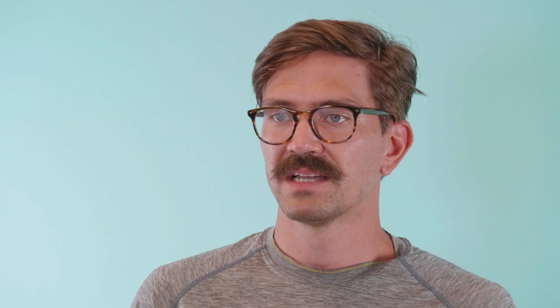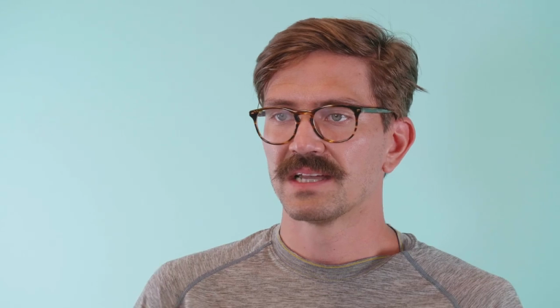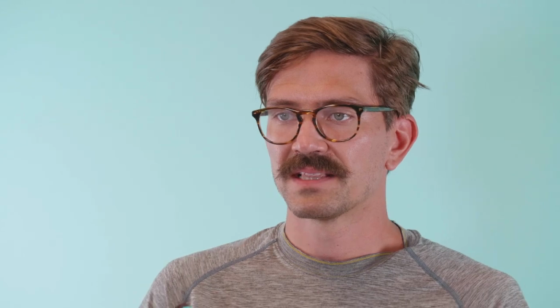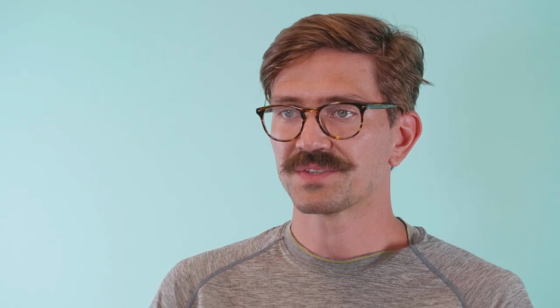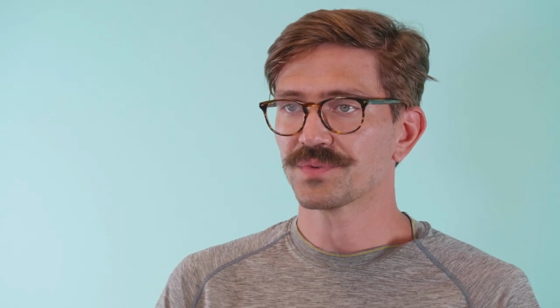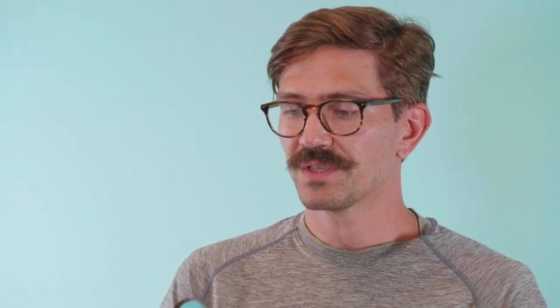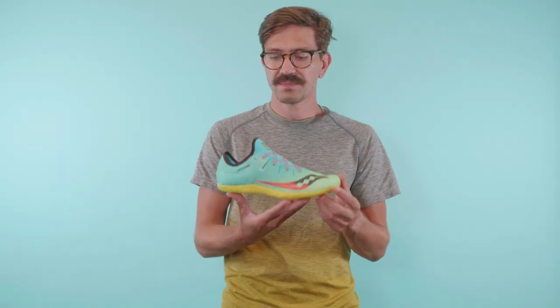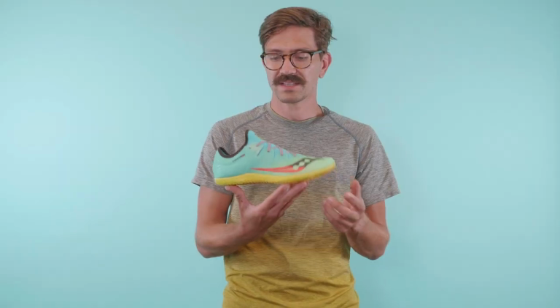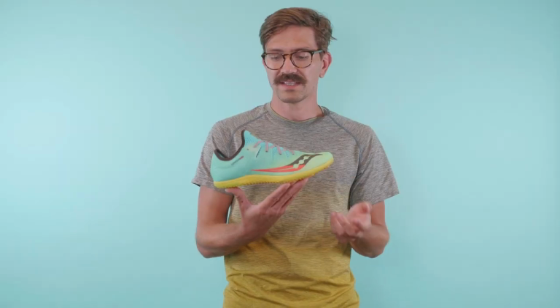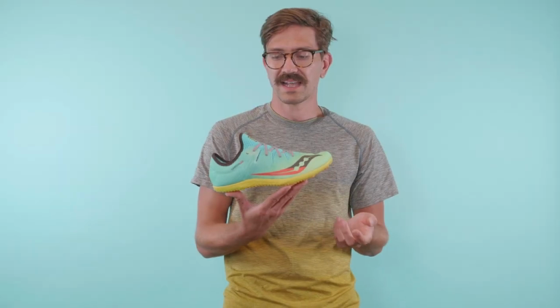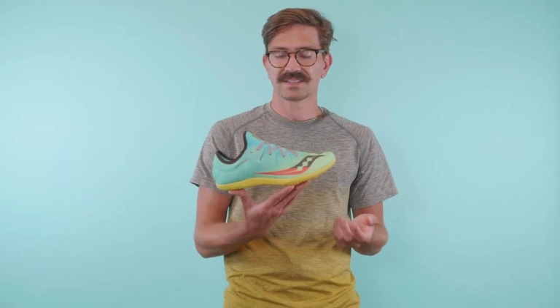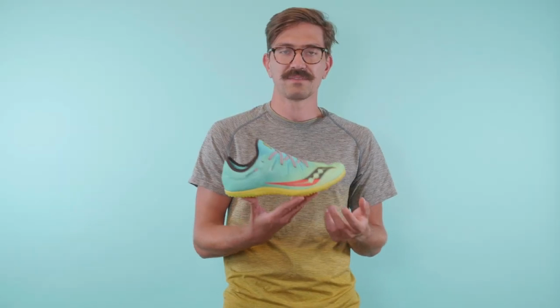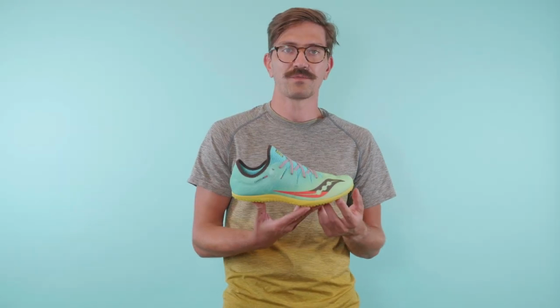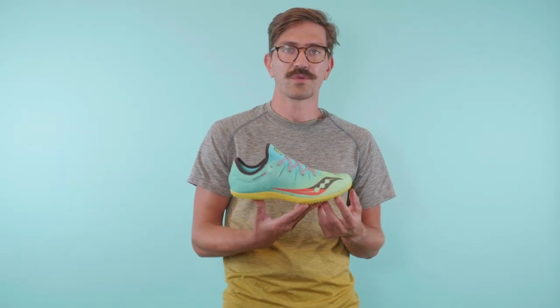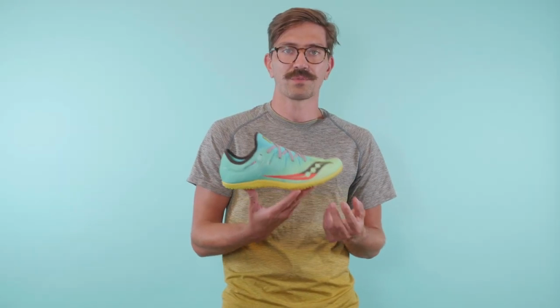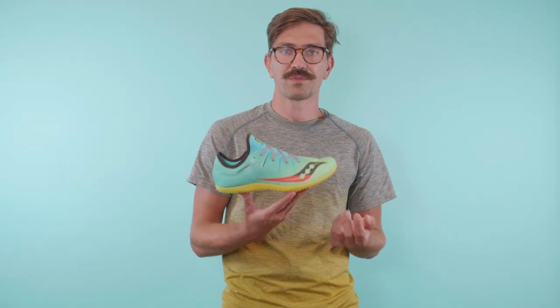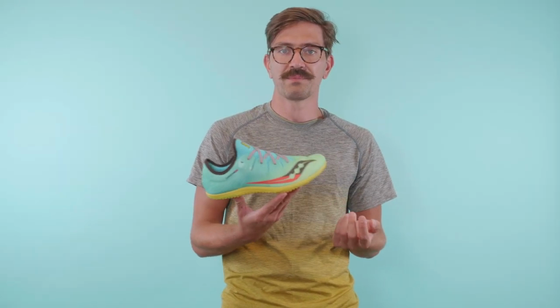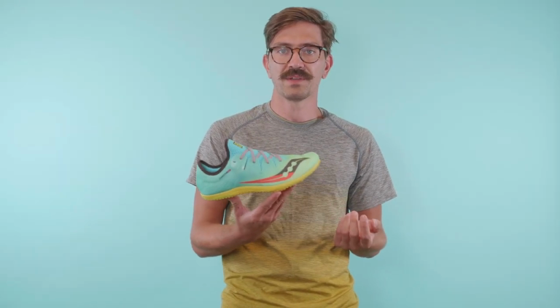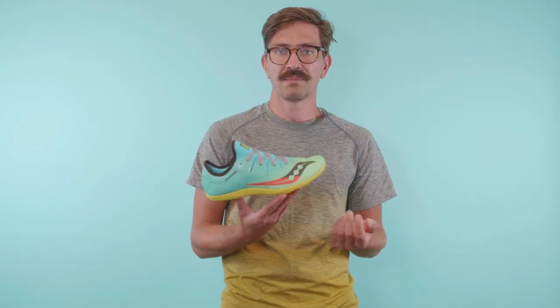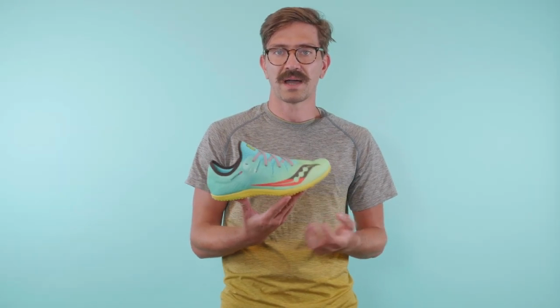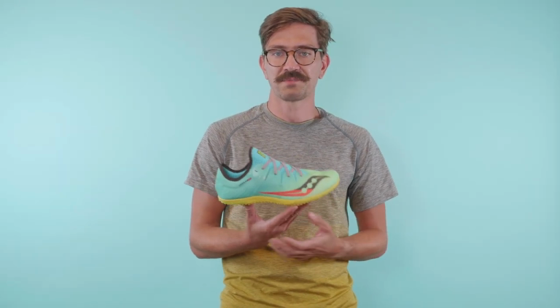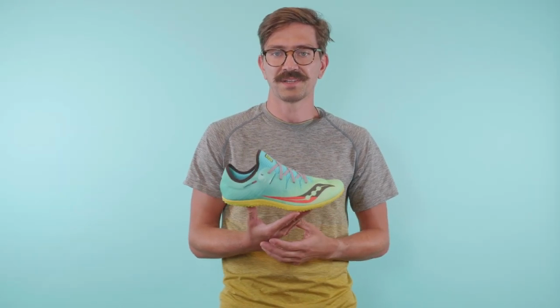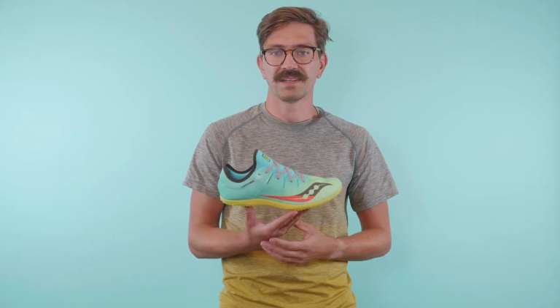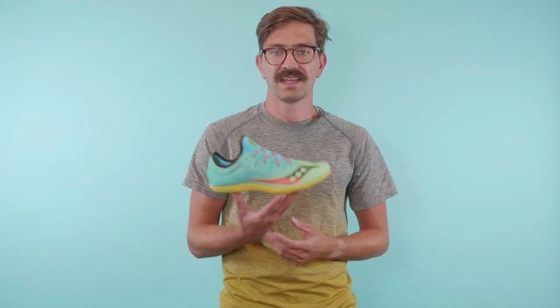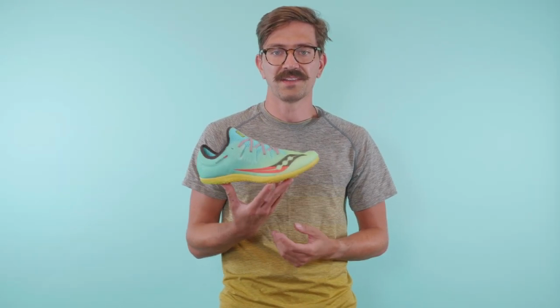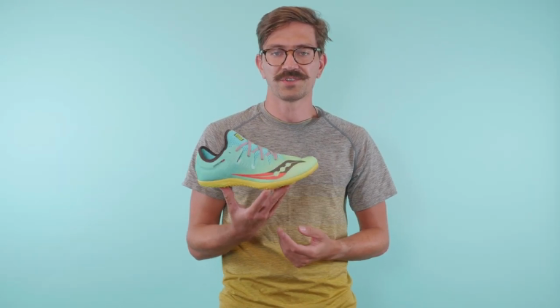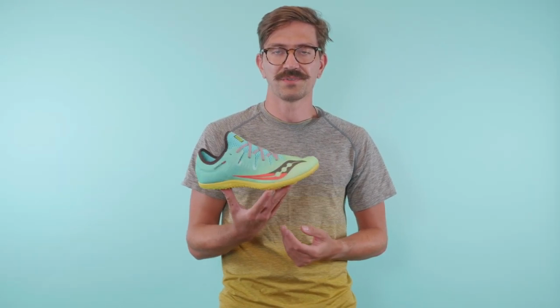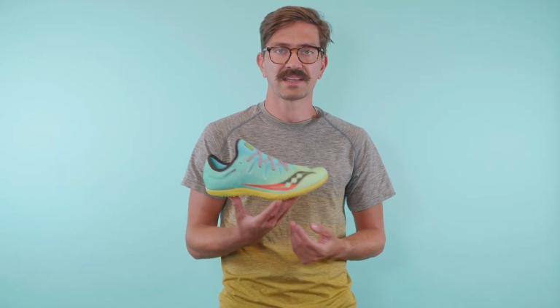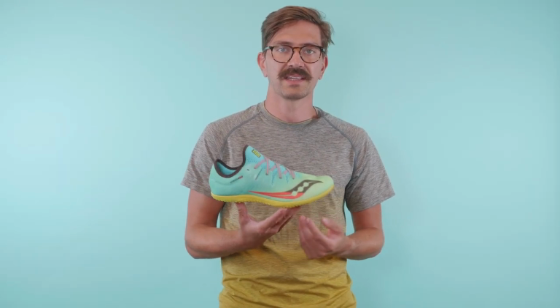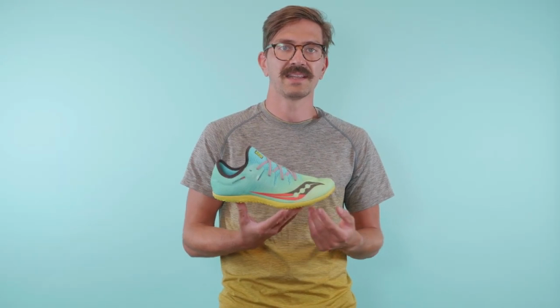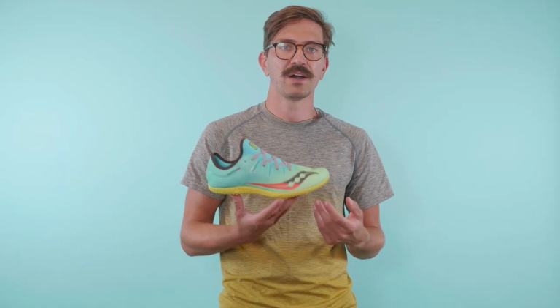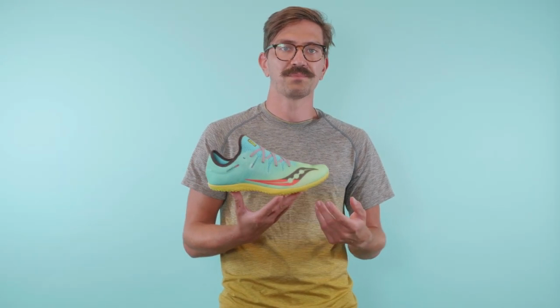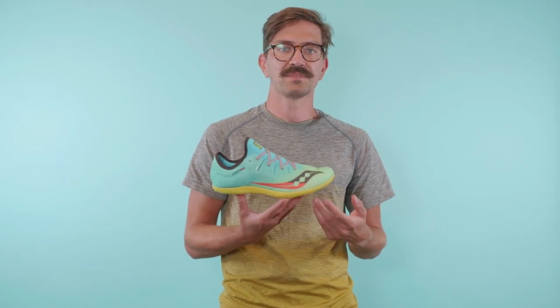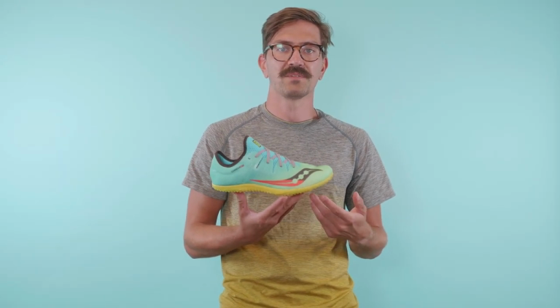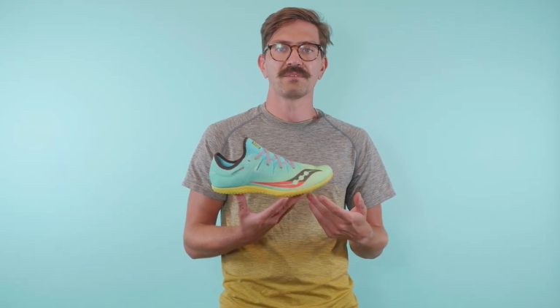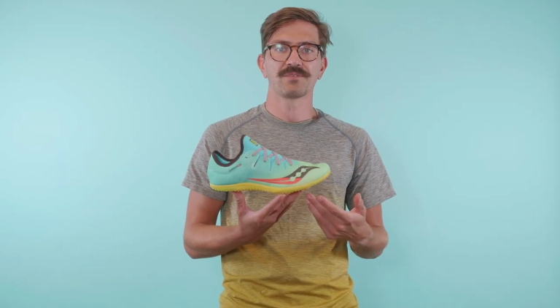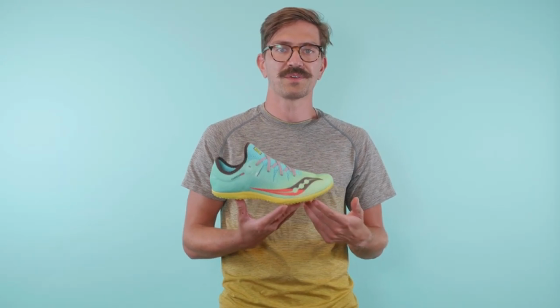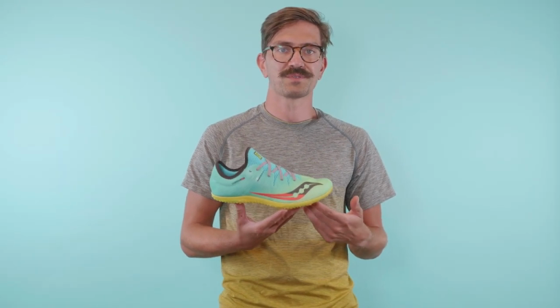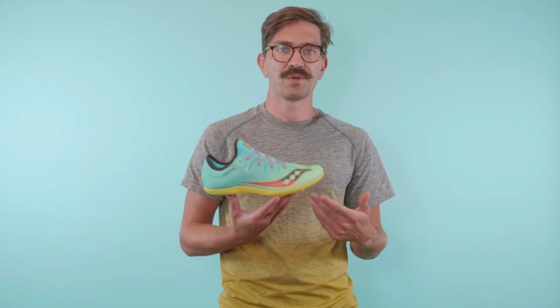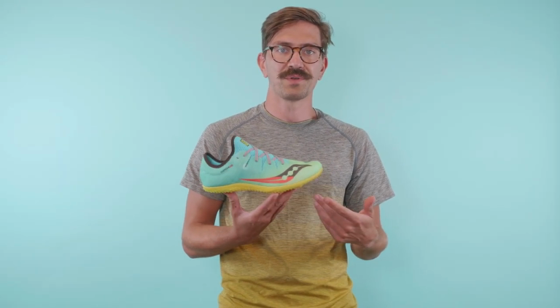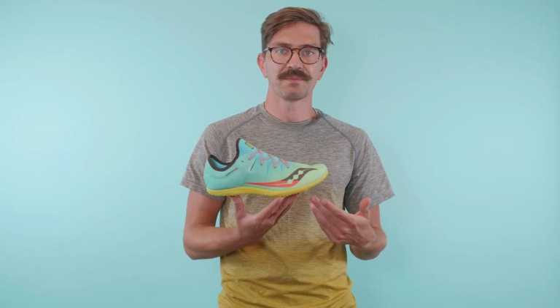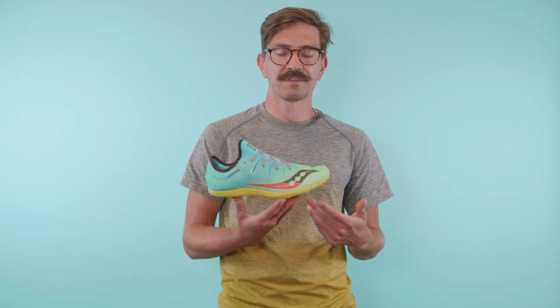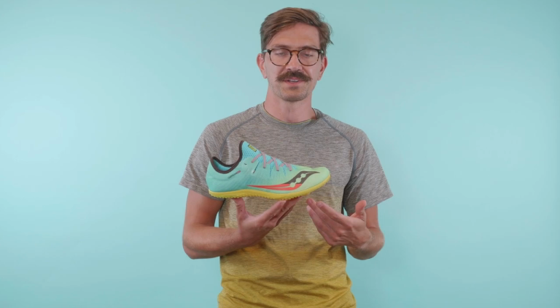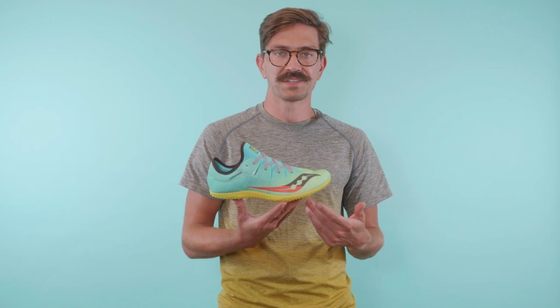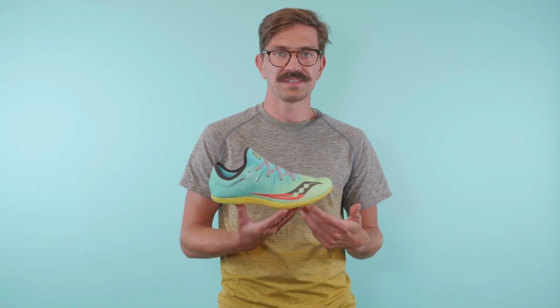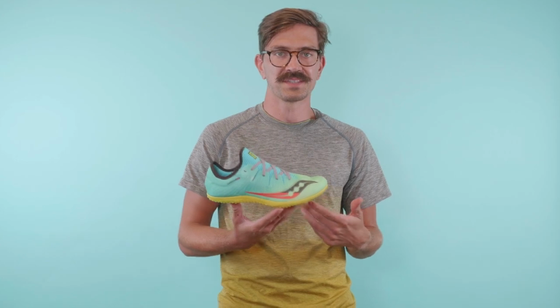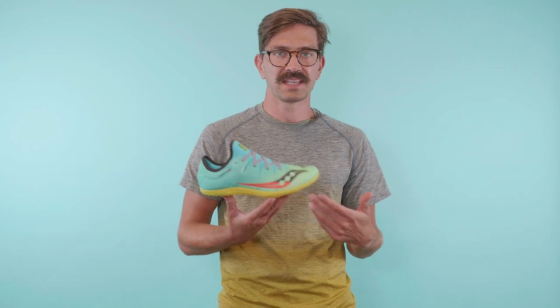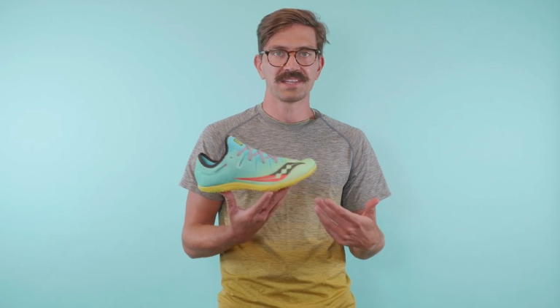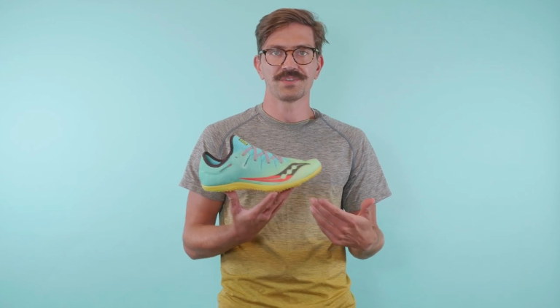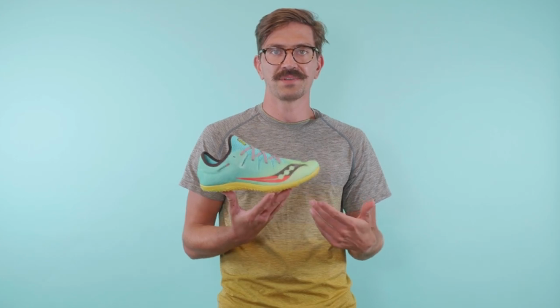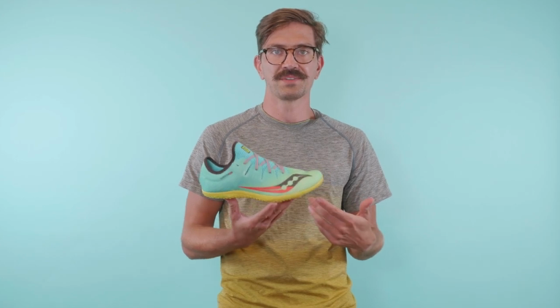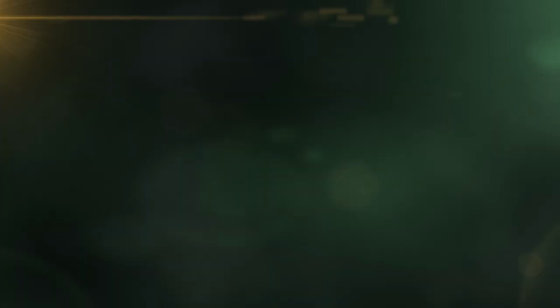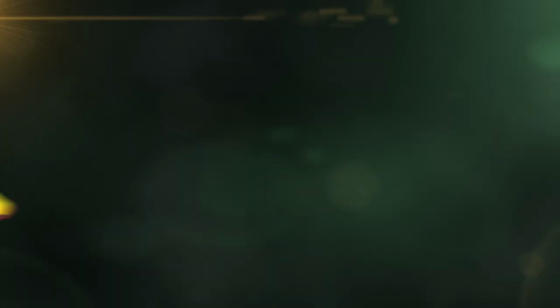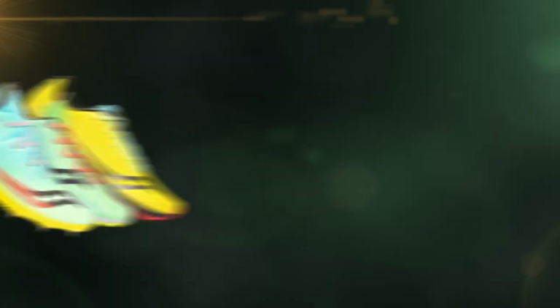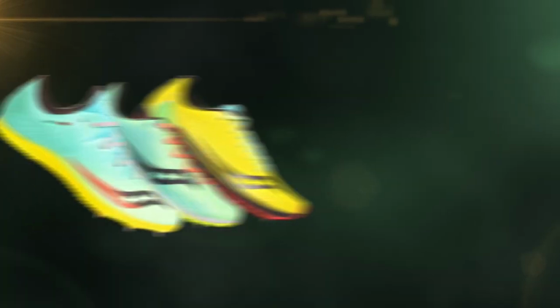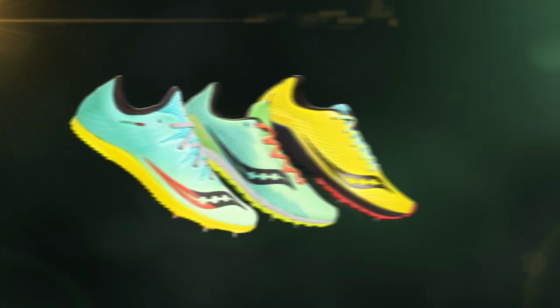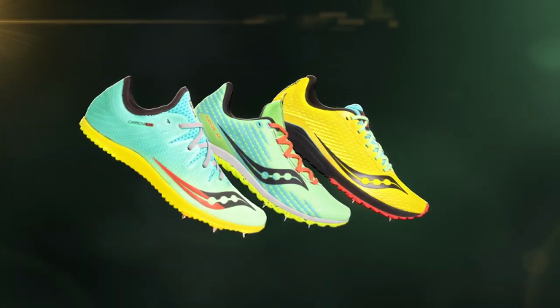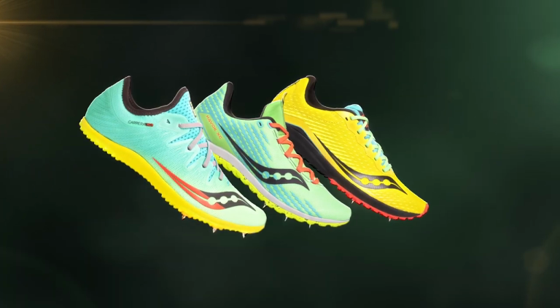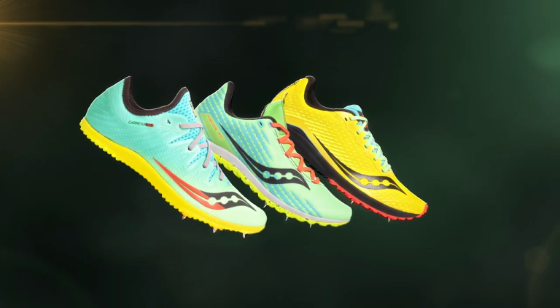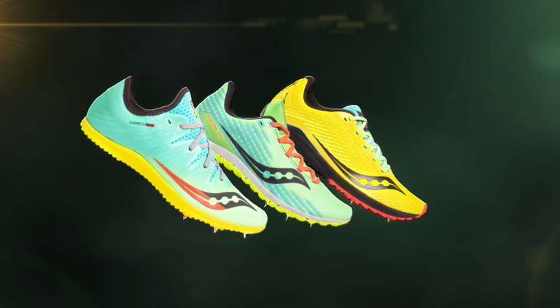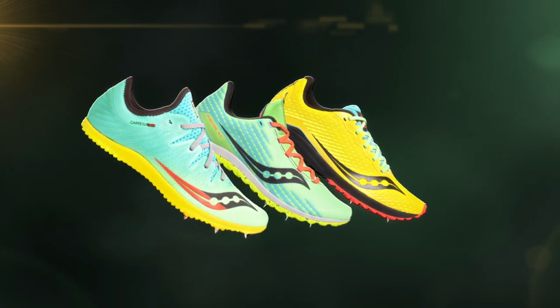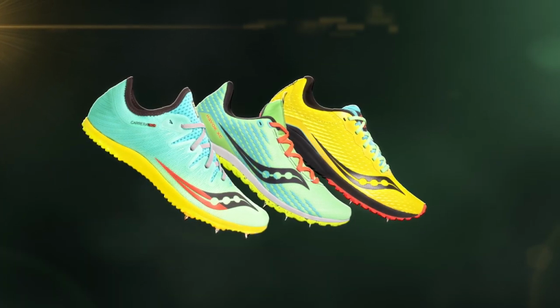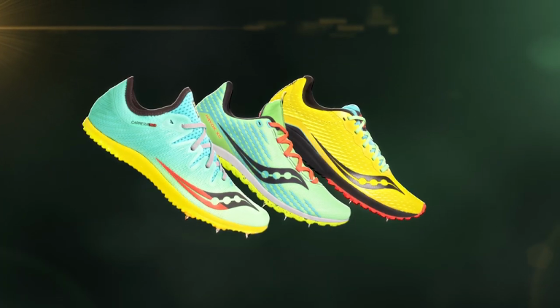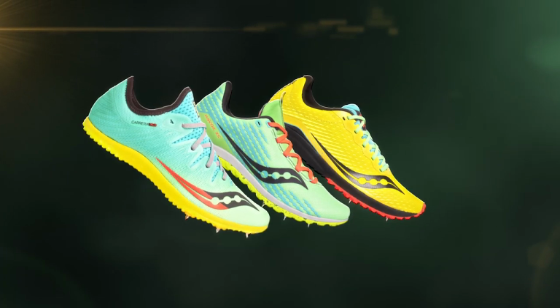This really makes the XC4 a premium option and a shoe that can help deliver those podium finishes and get you into the top five on your squad.